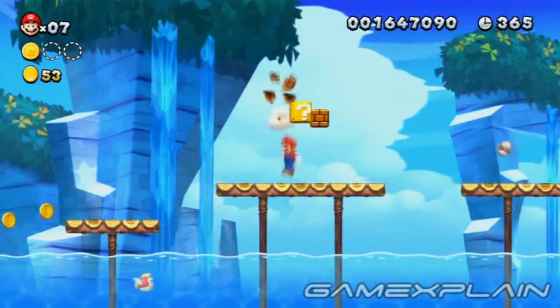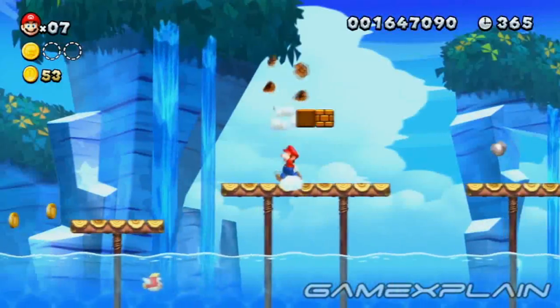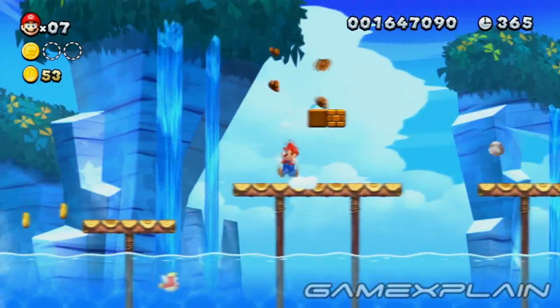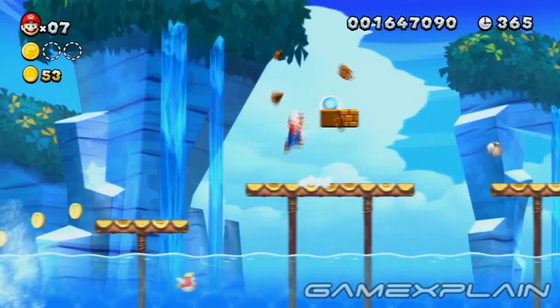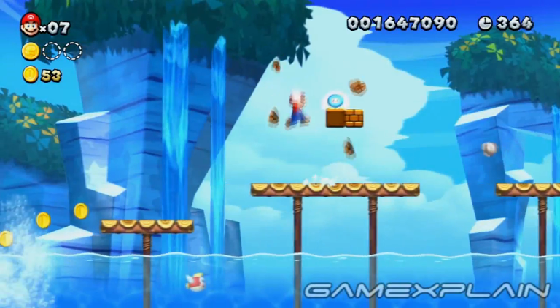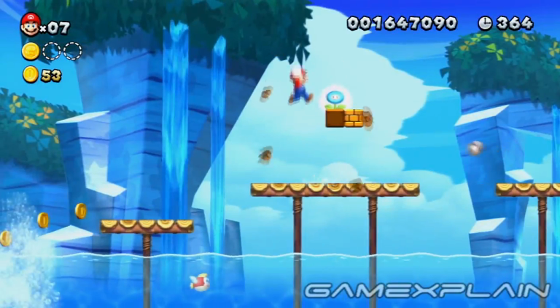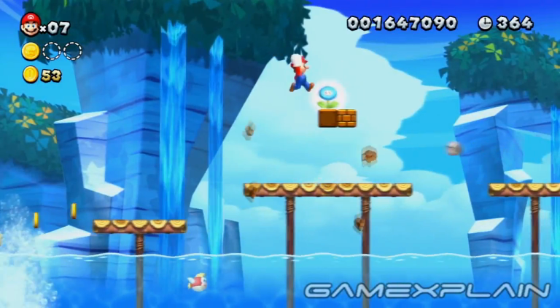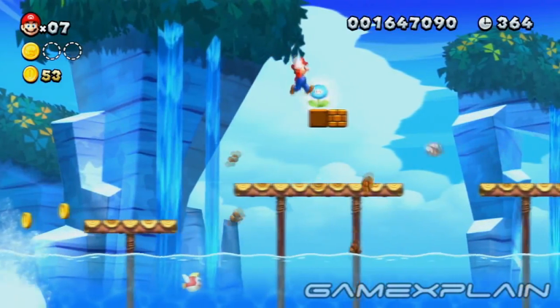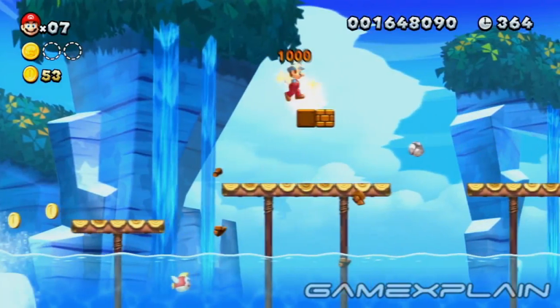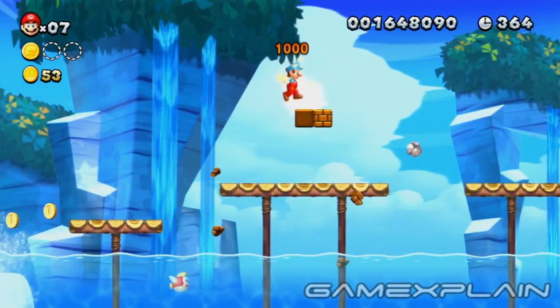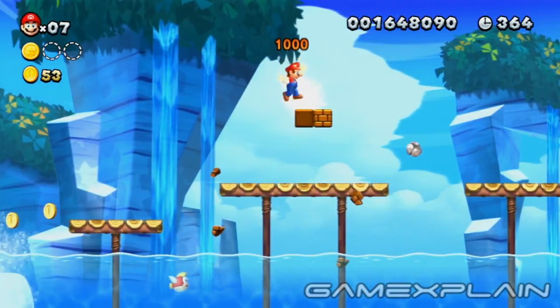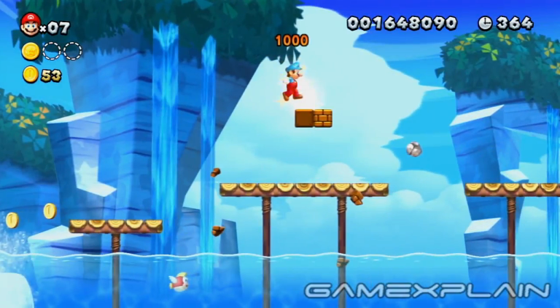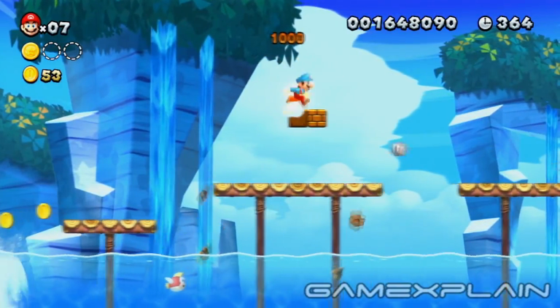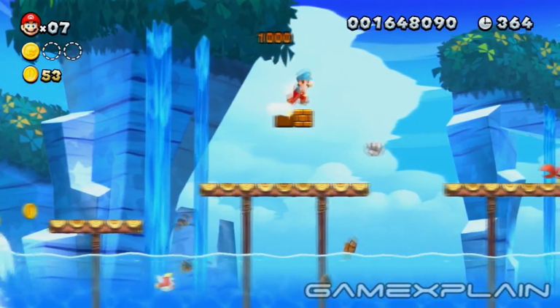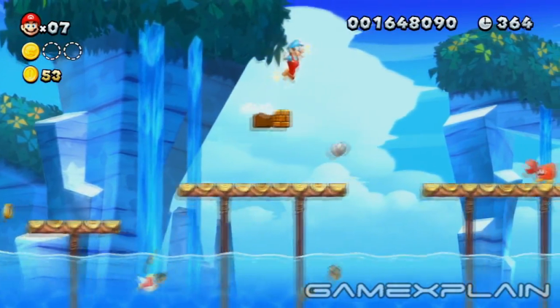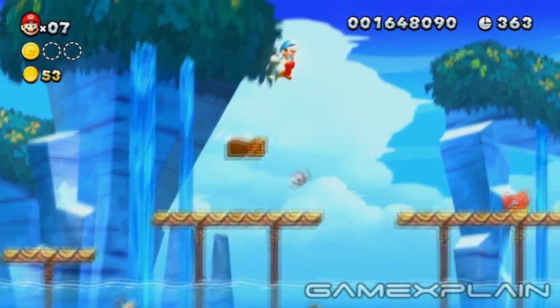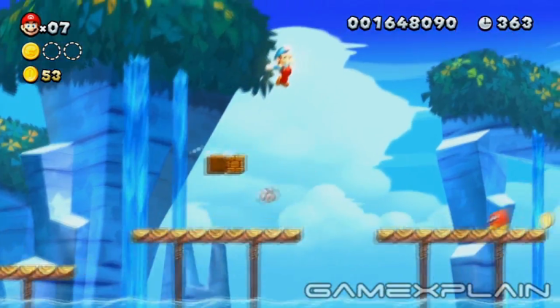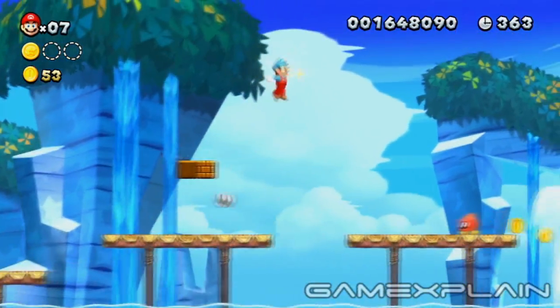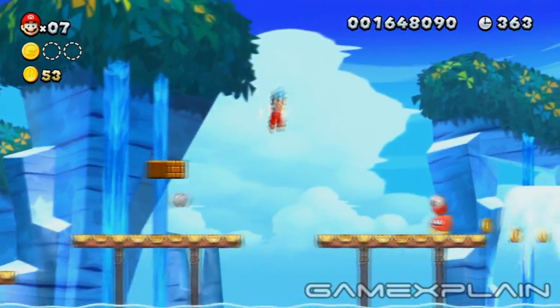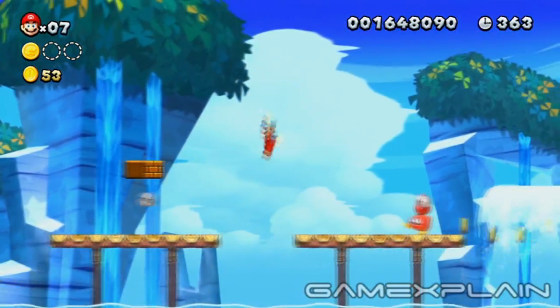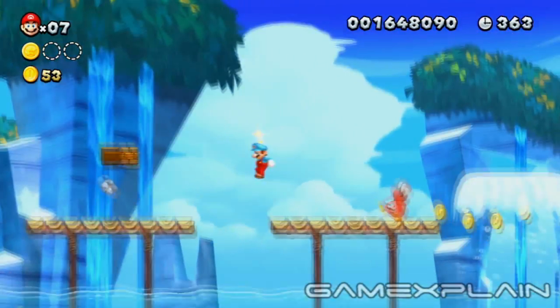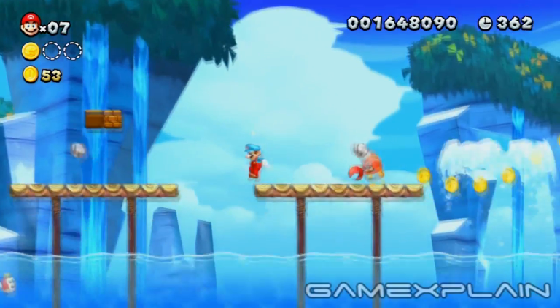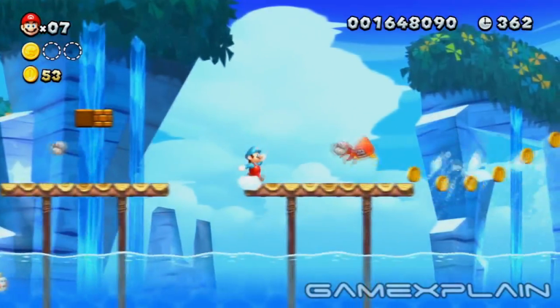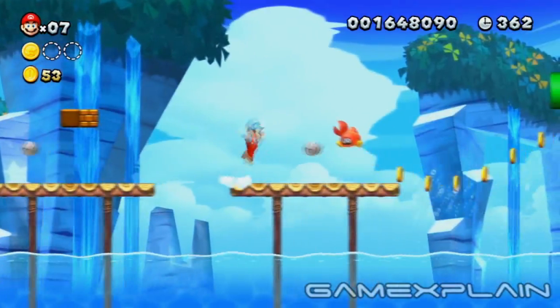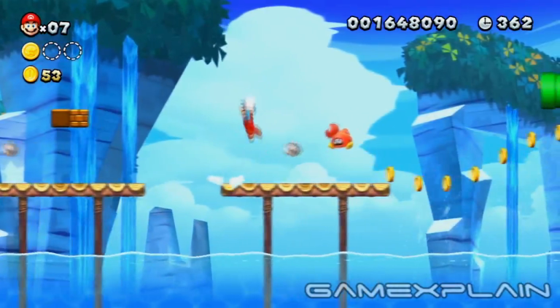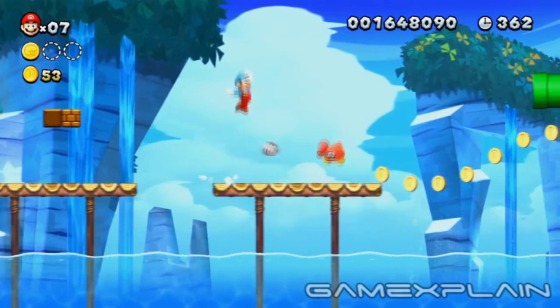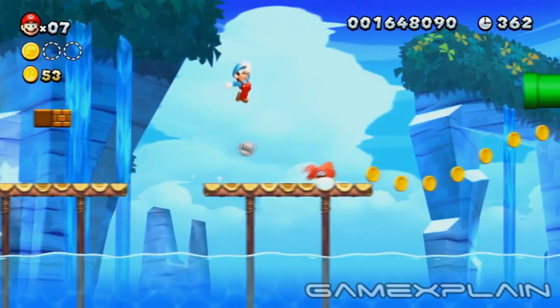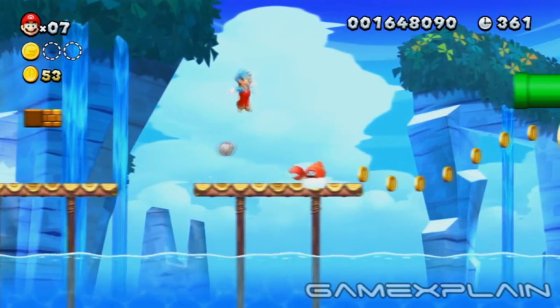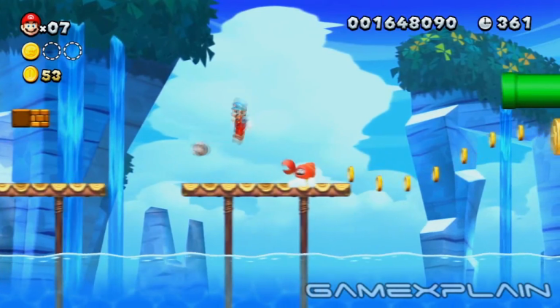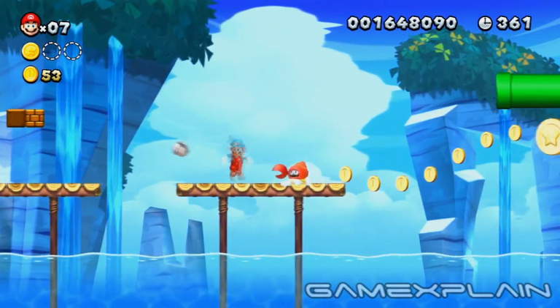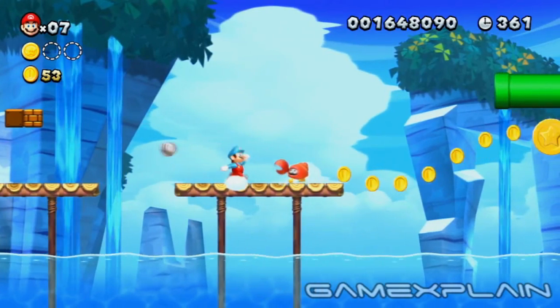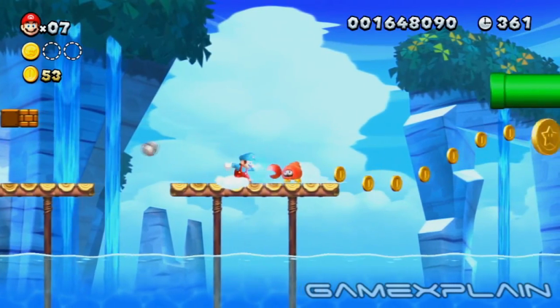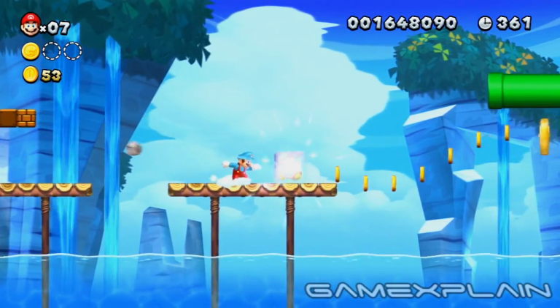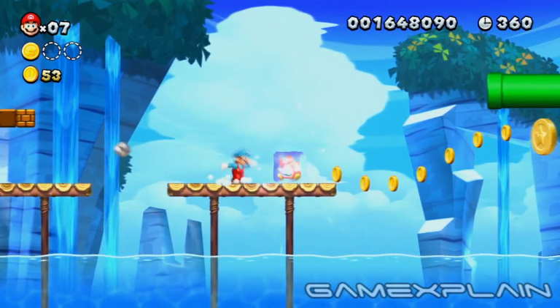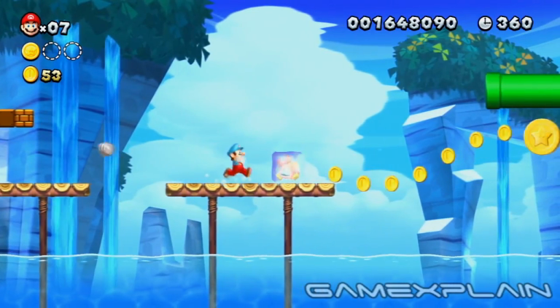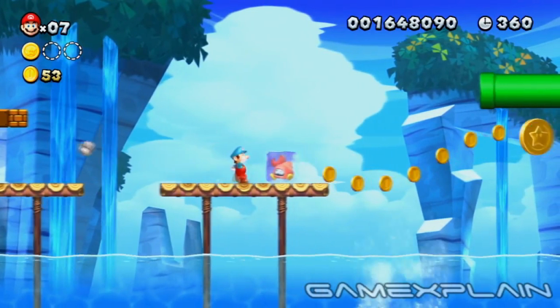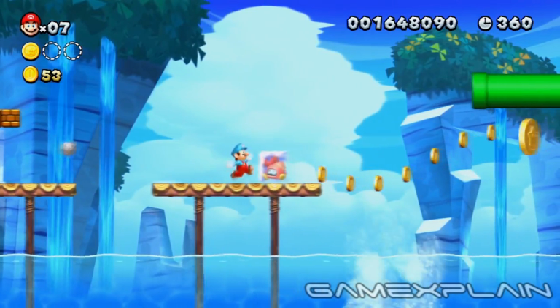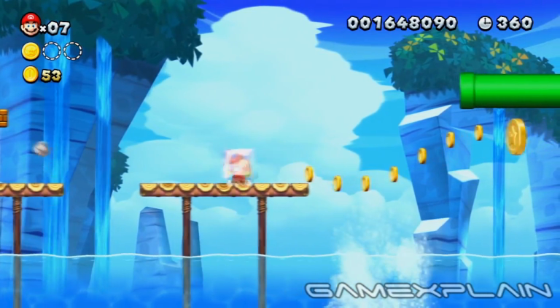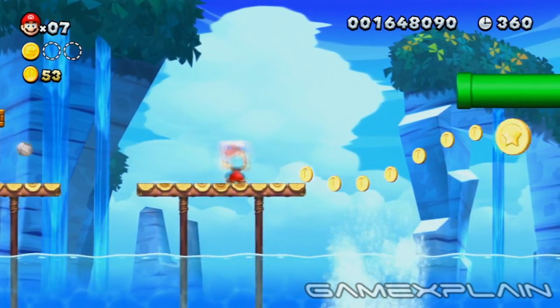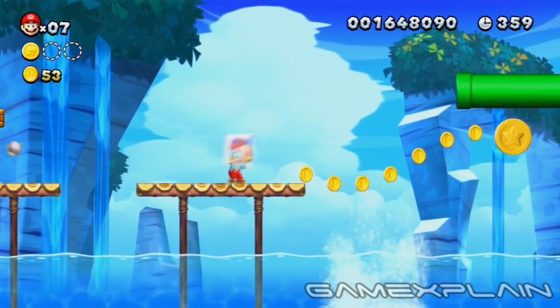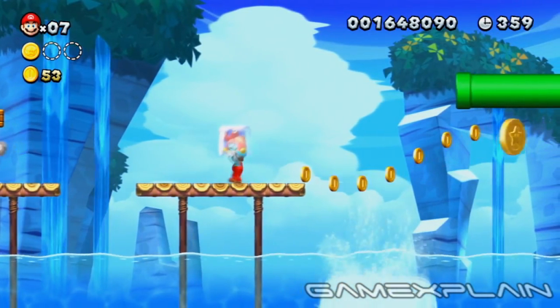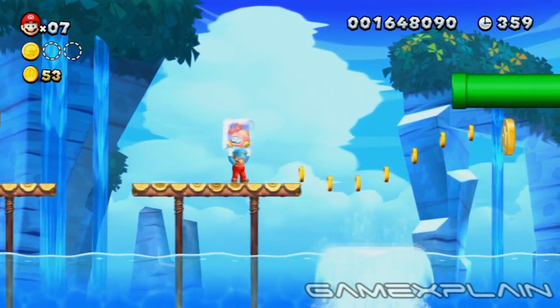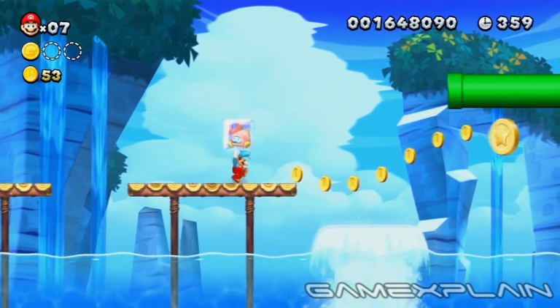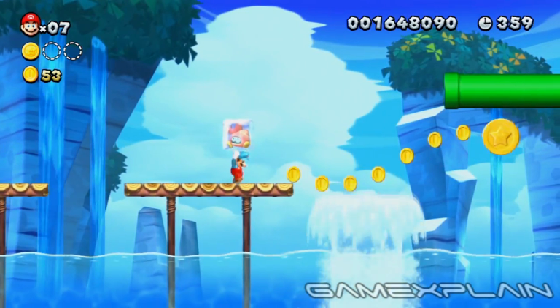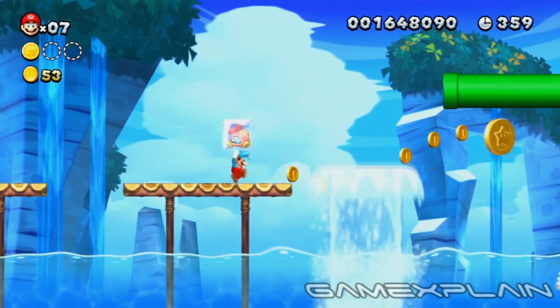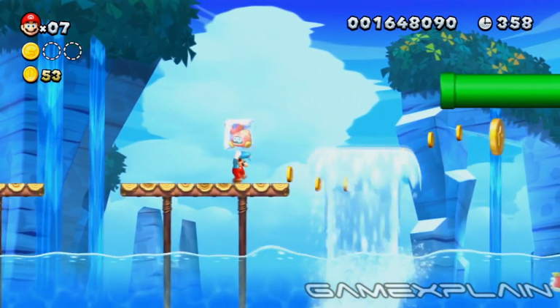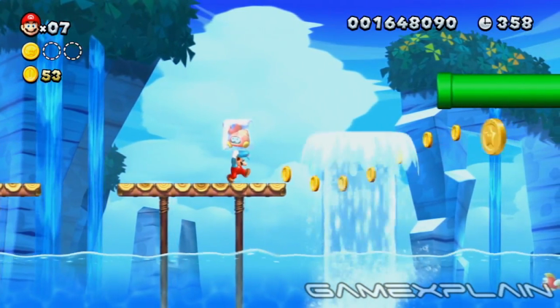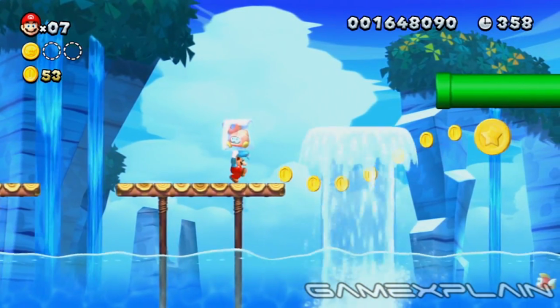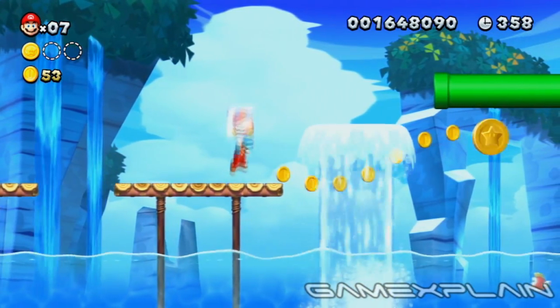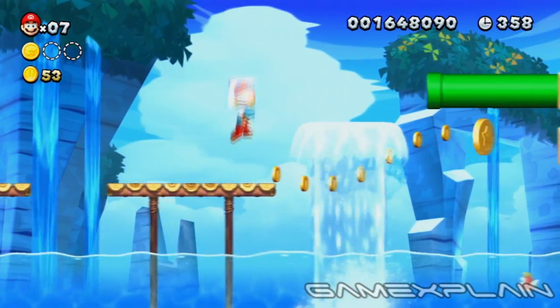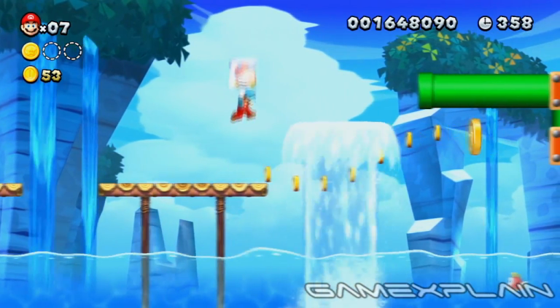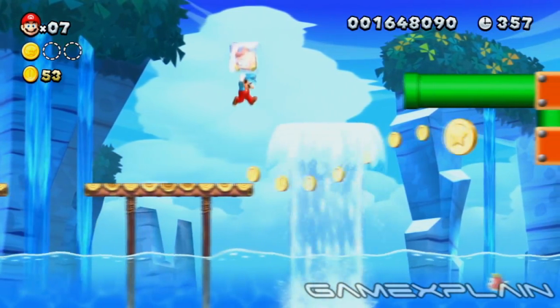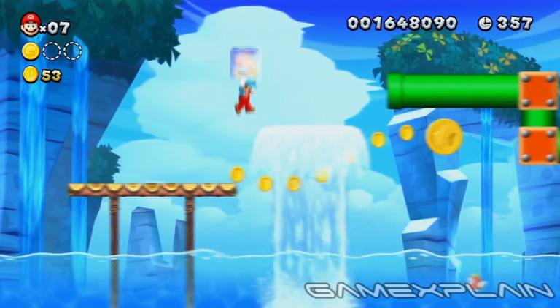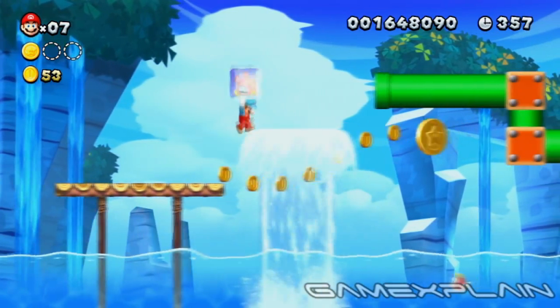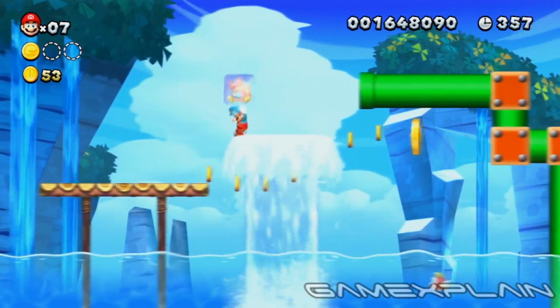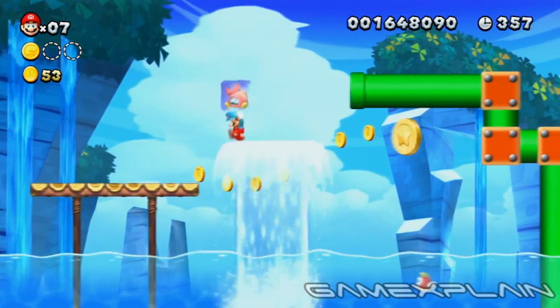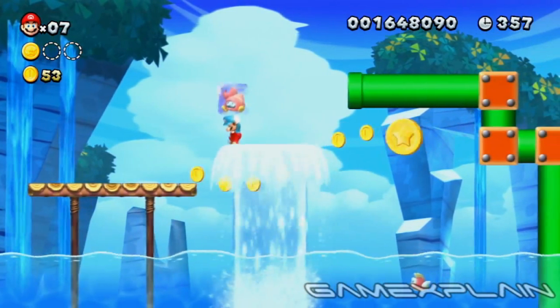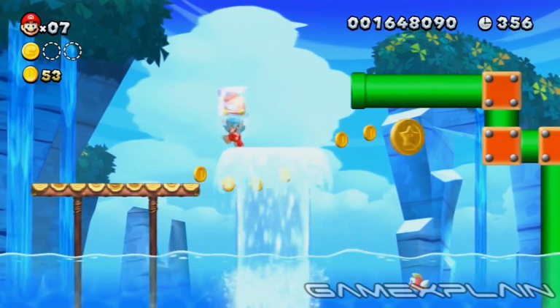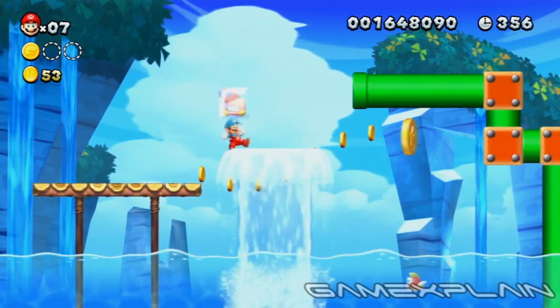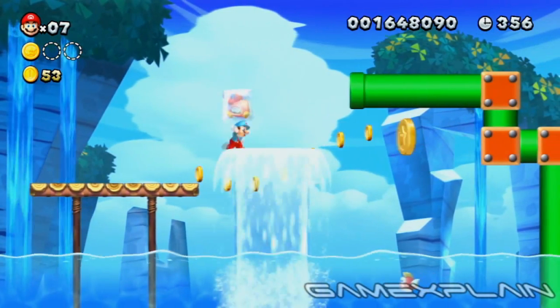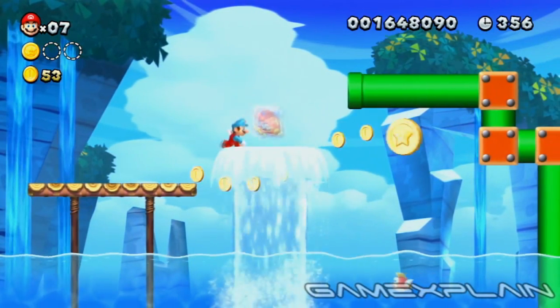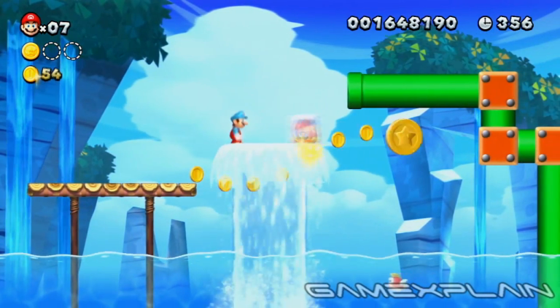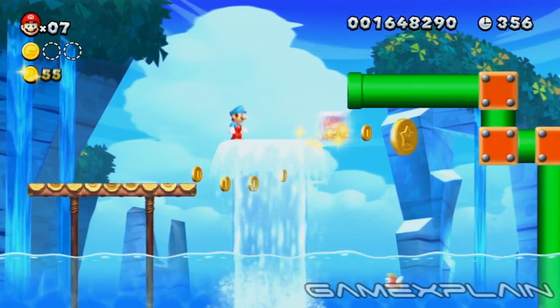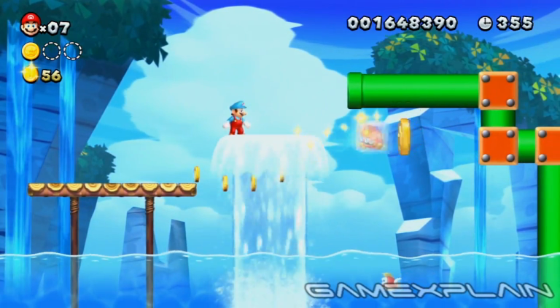It's best to be Ice Mario for Star Coin number 2. The easiest way to get it is by freezing the nearby crab and then sliding him along the Water Spout right into the coin.